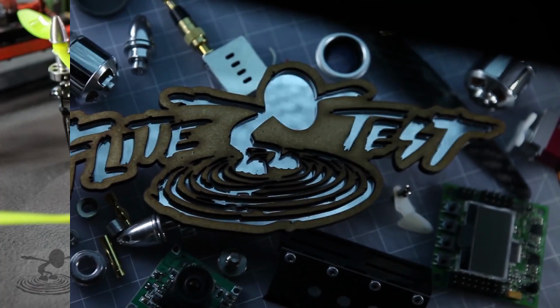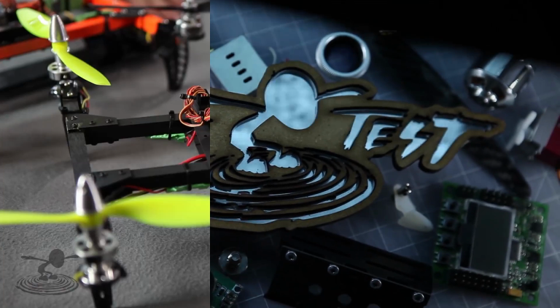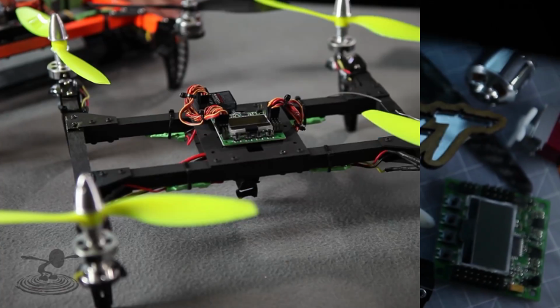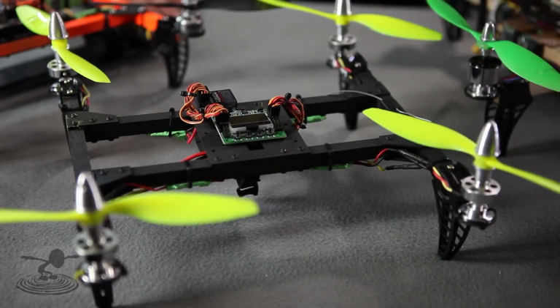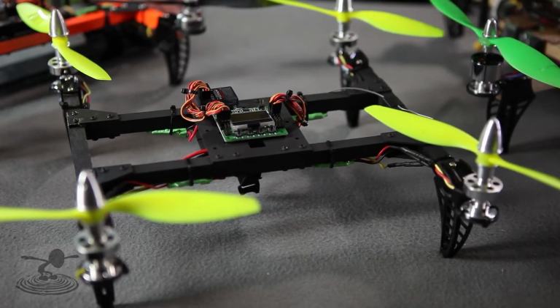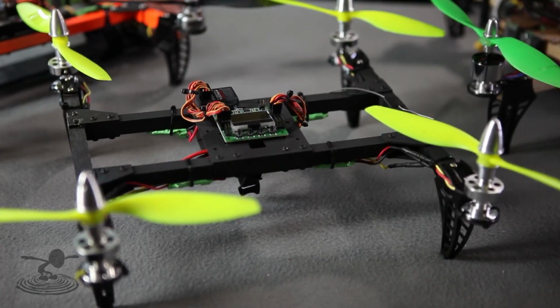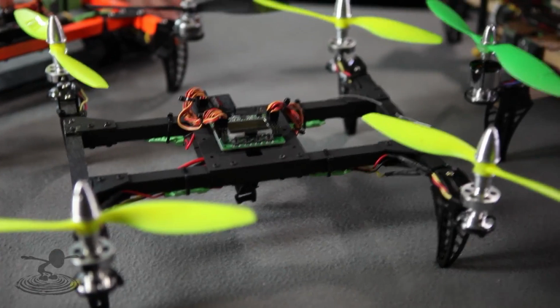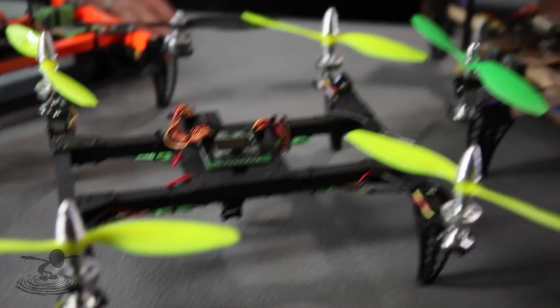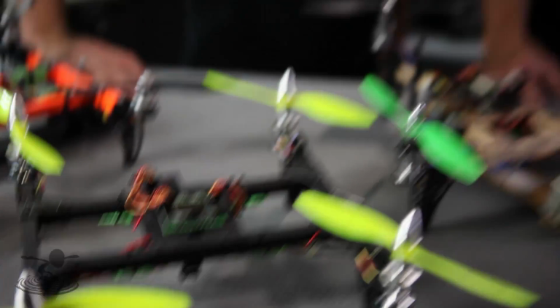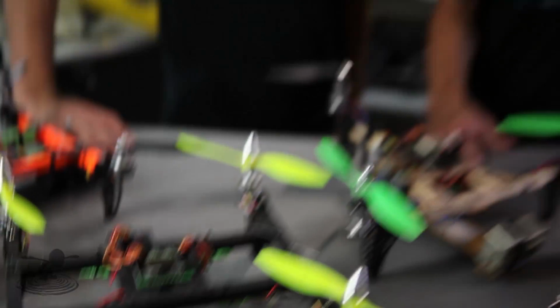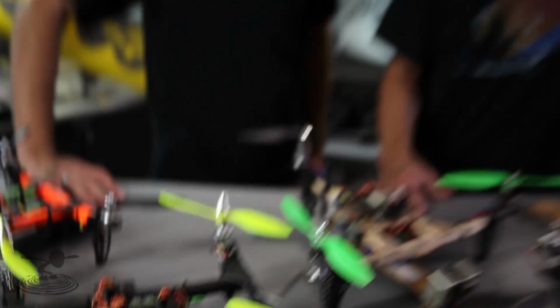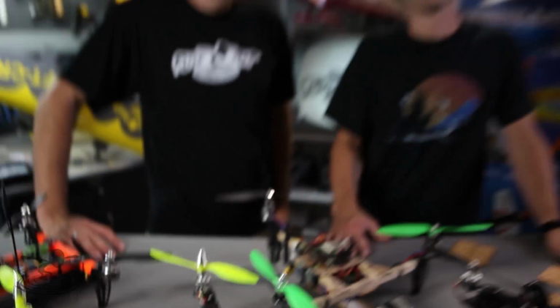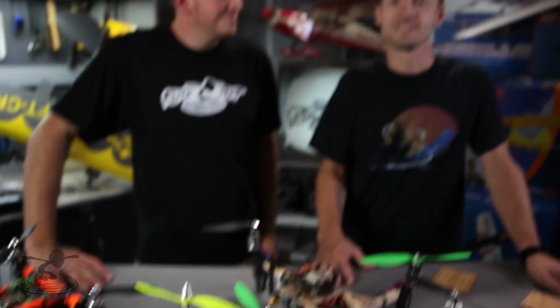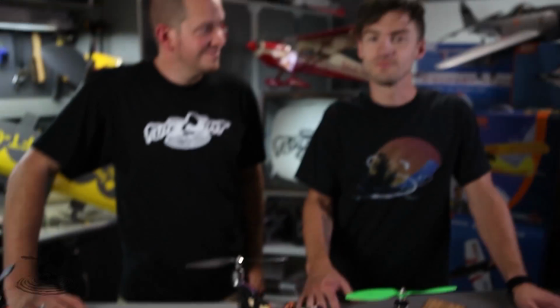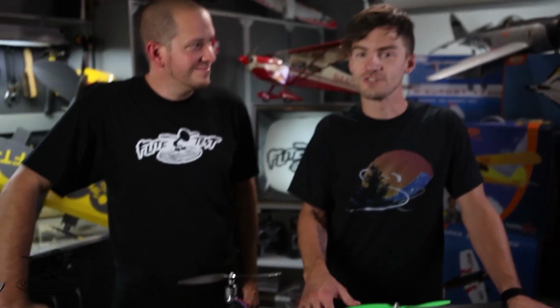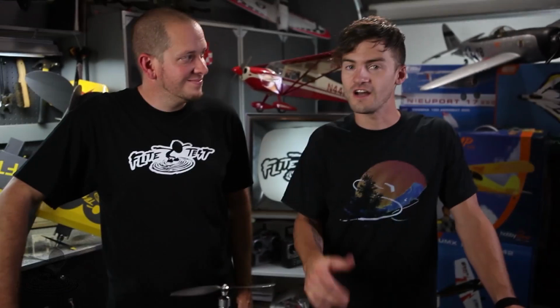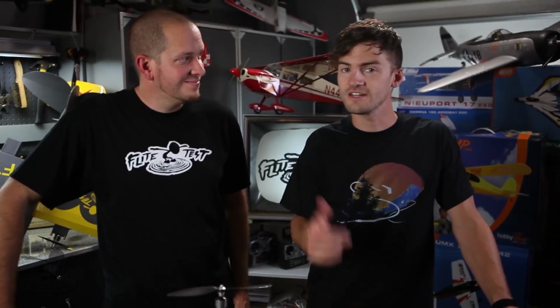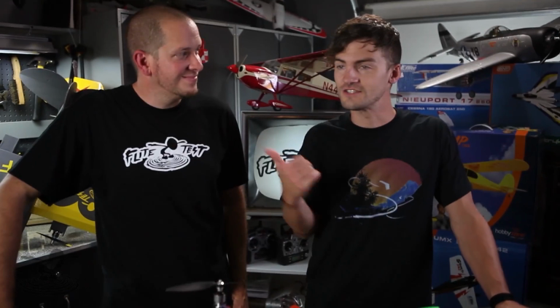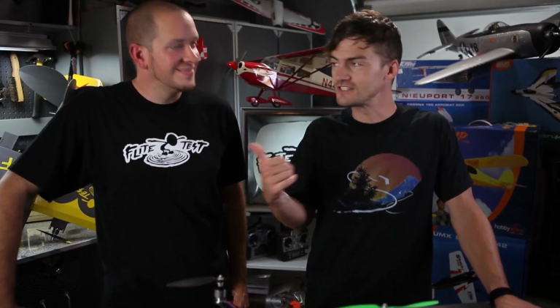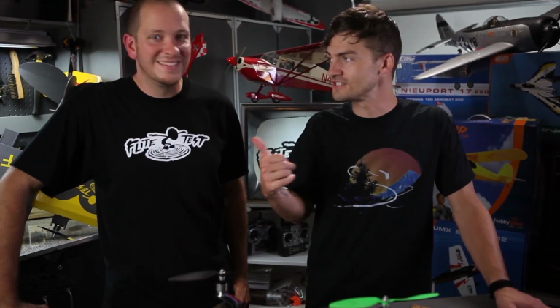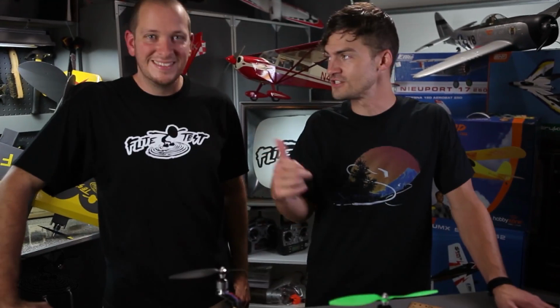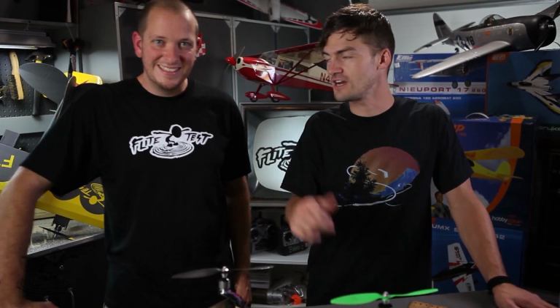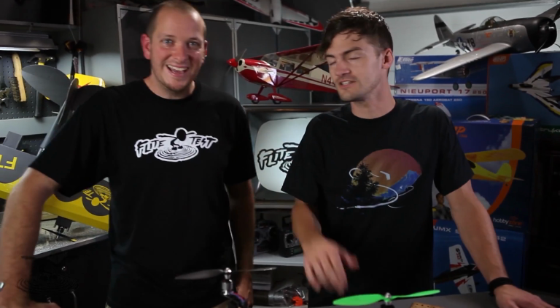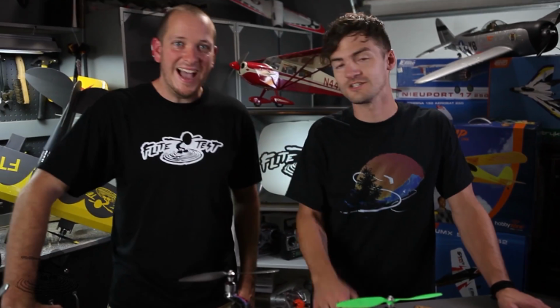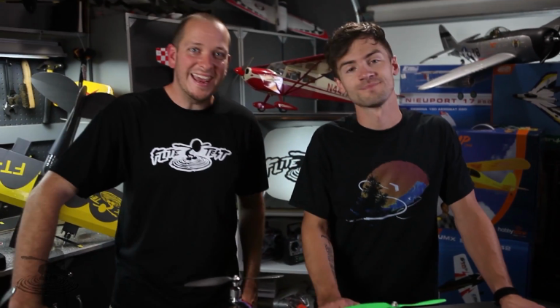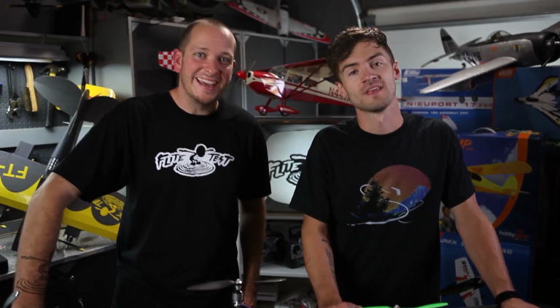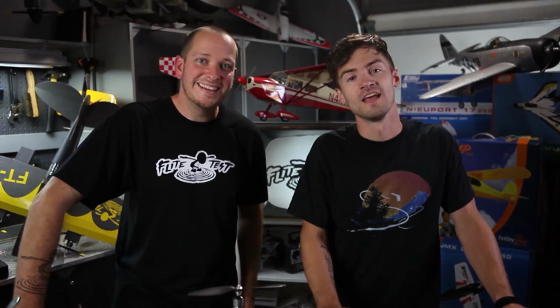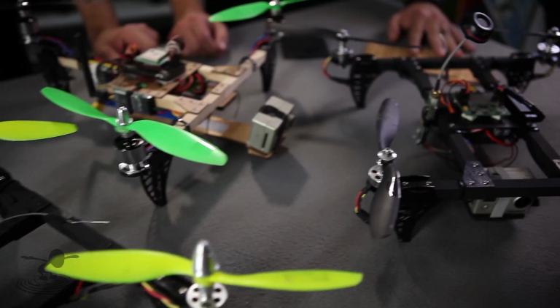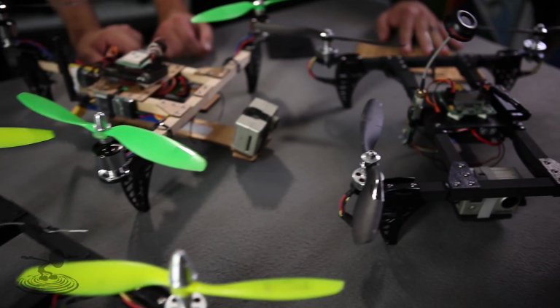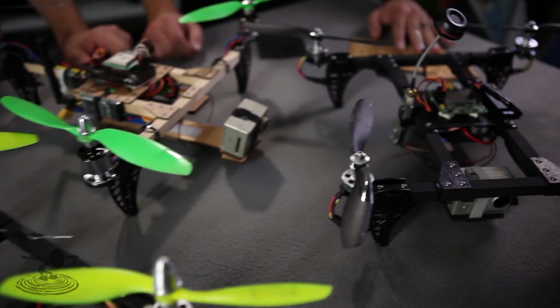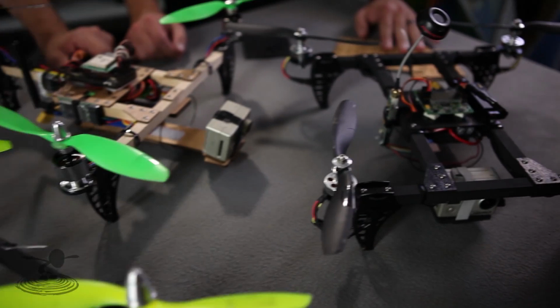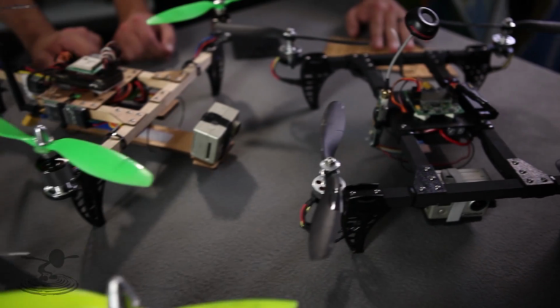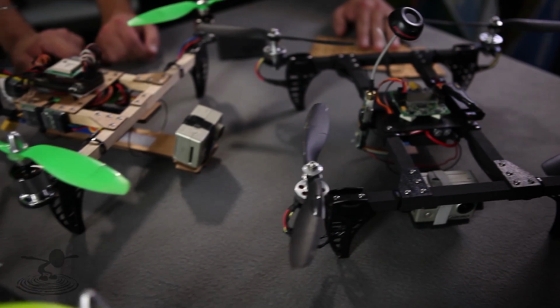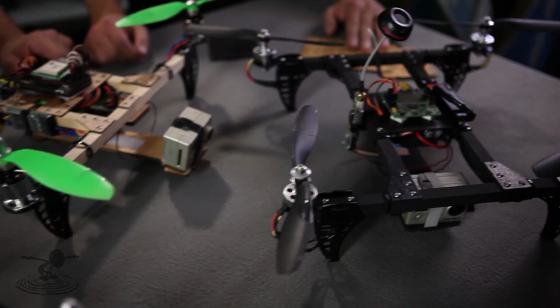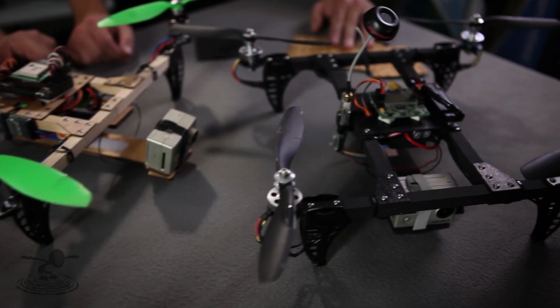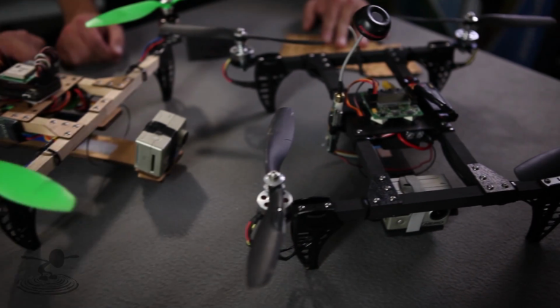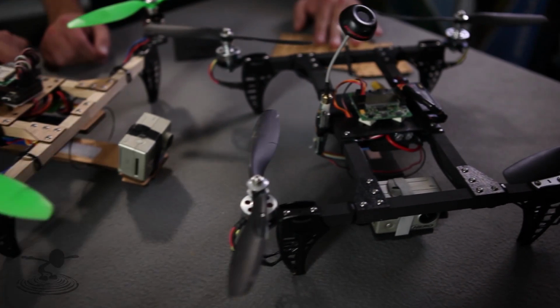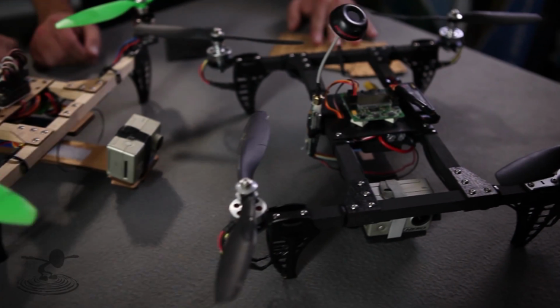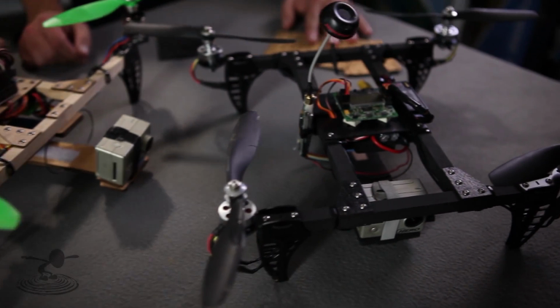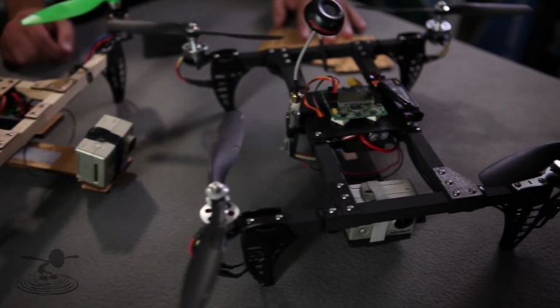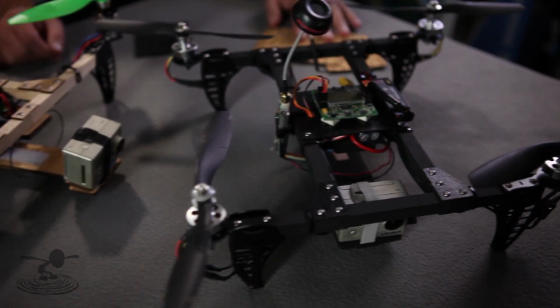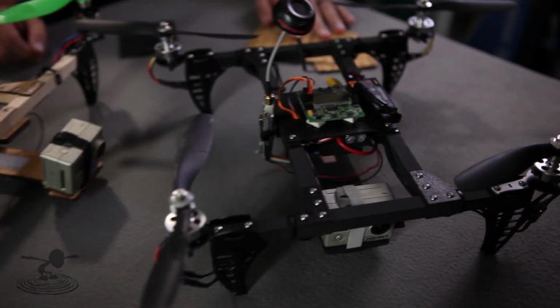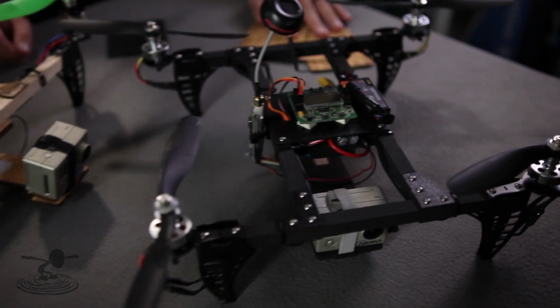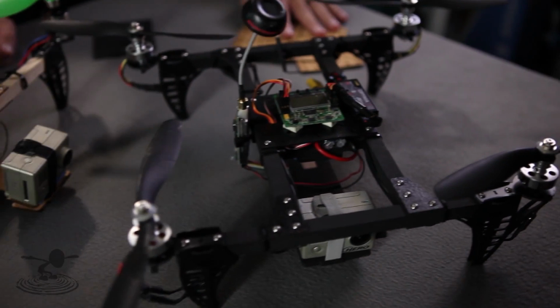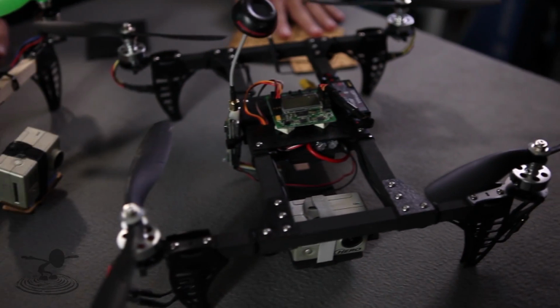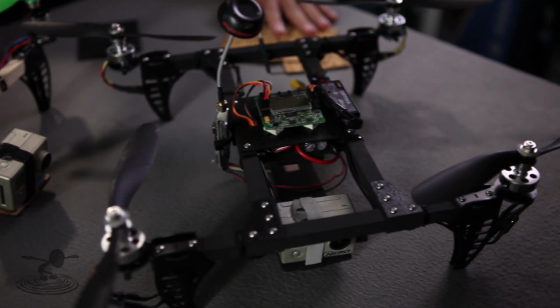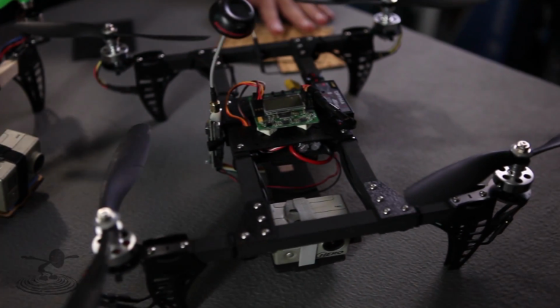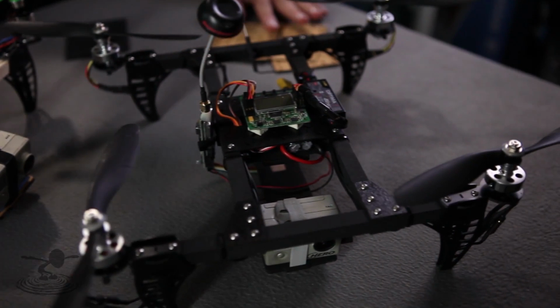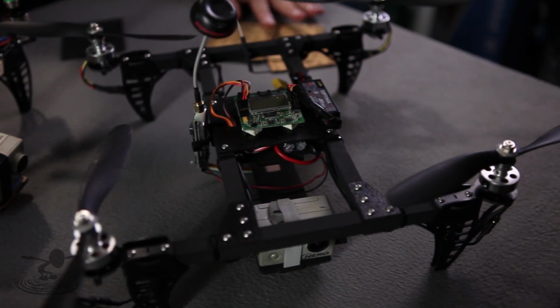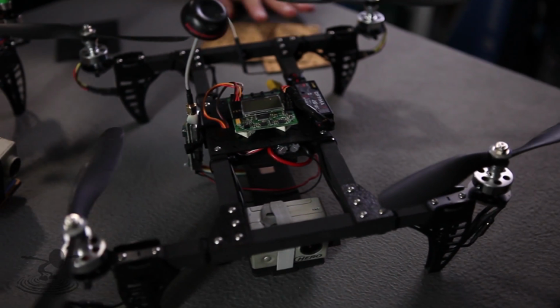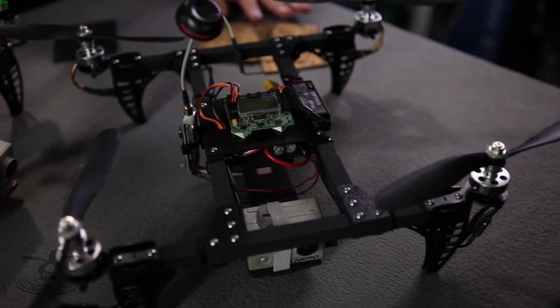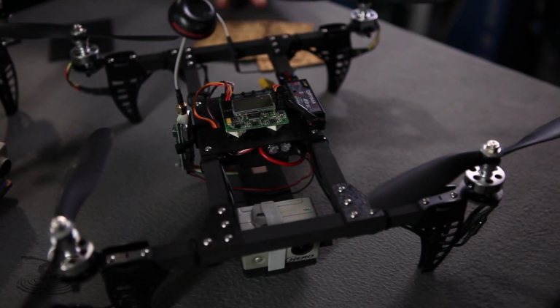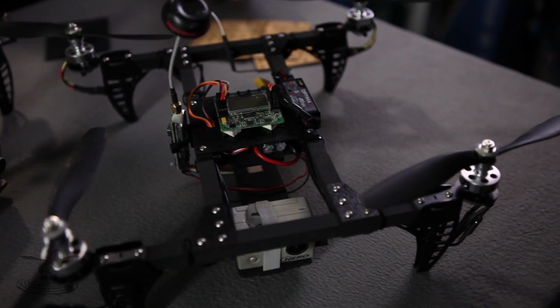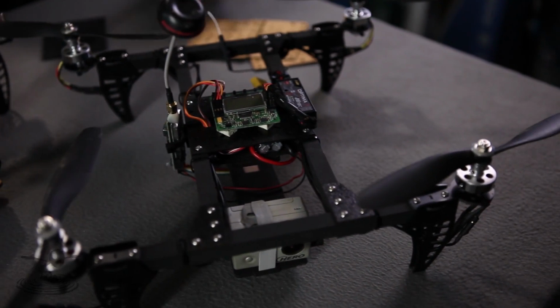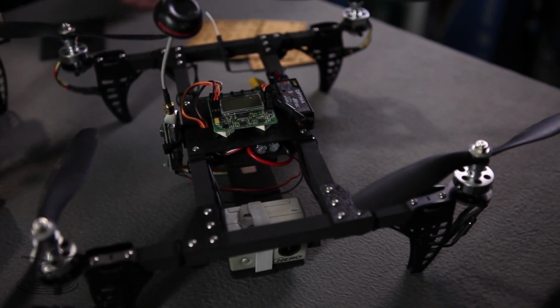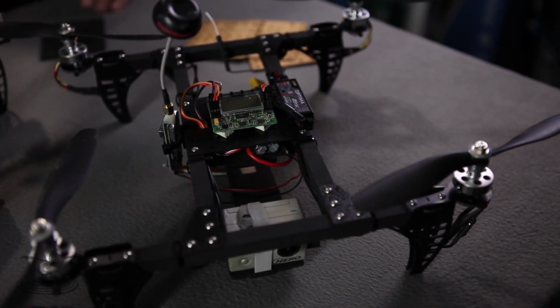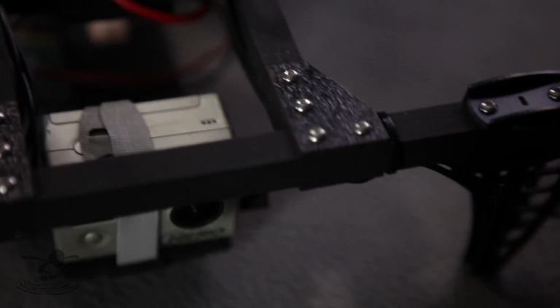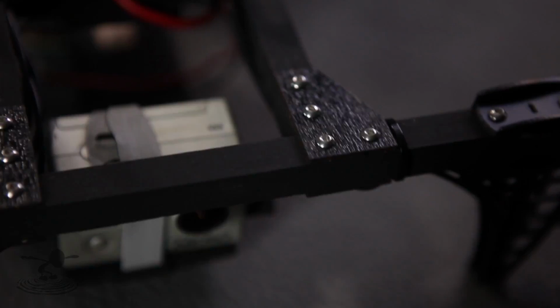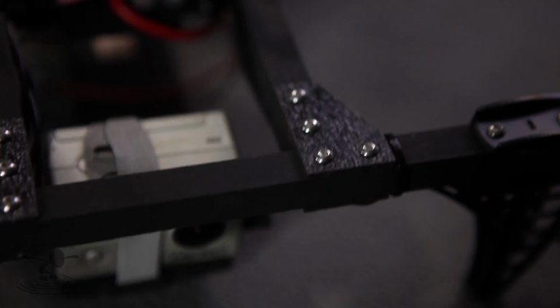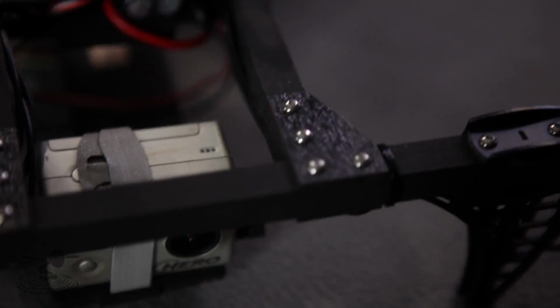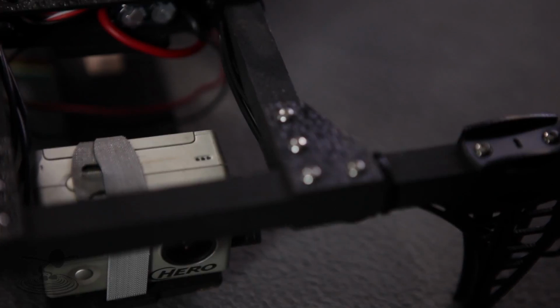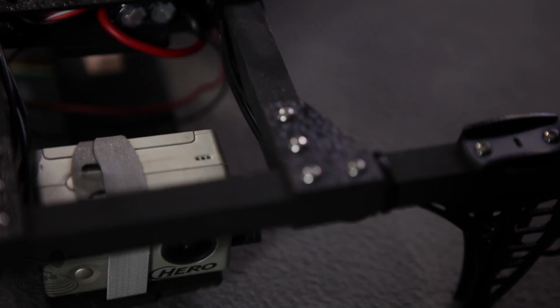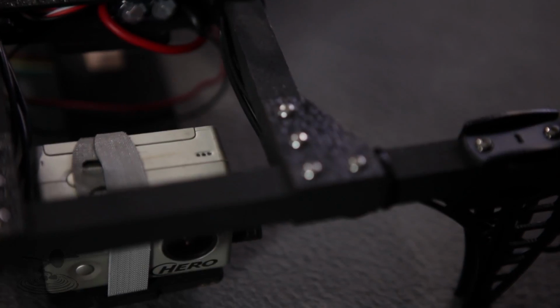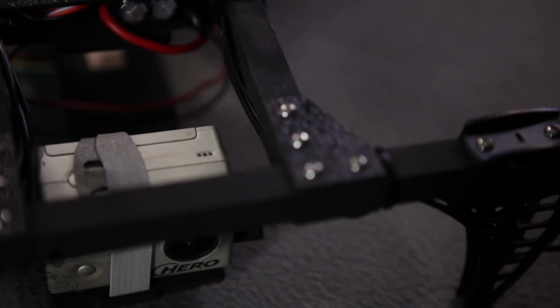Hey, welcome to Flight Test. I'm Josh and this is Josh. Today we're talking about the H-Quad — more importantly, the Knuckles. They punch you in the face with awesome.